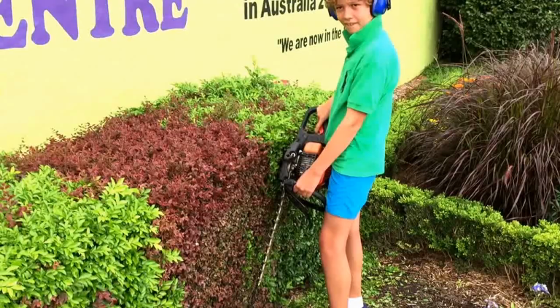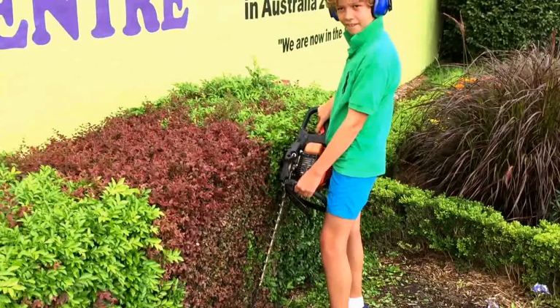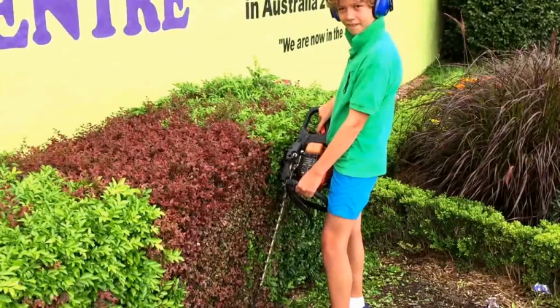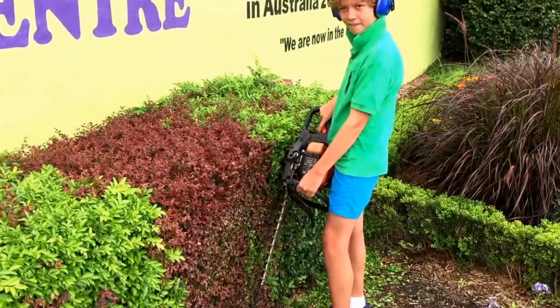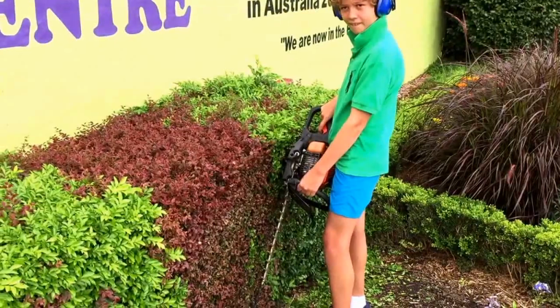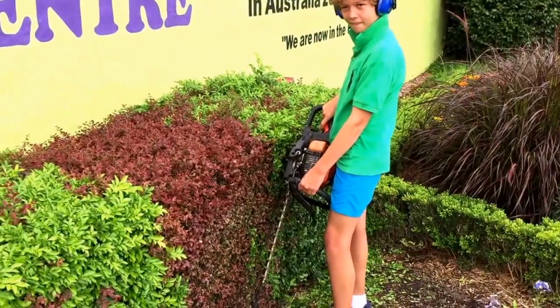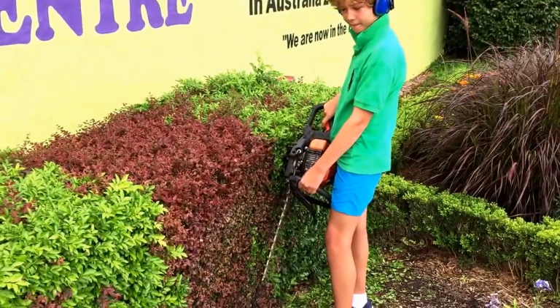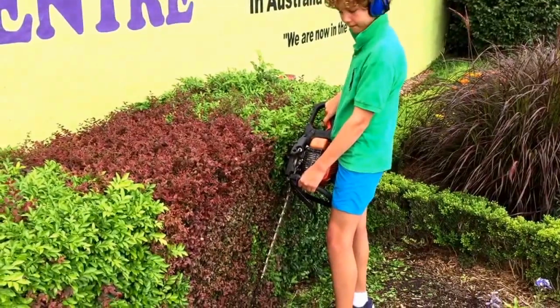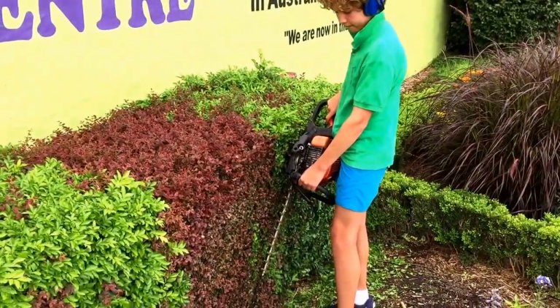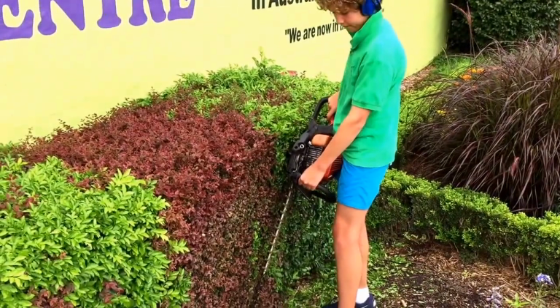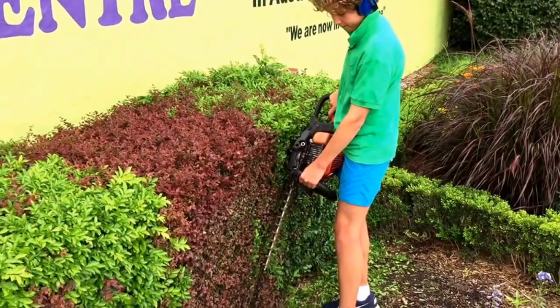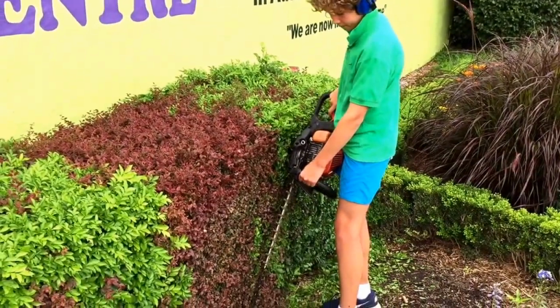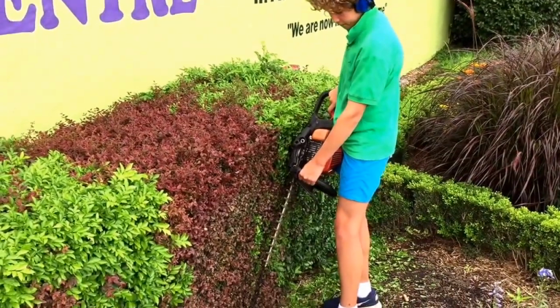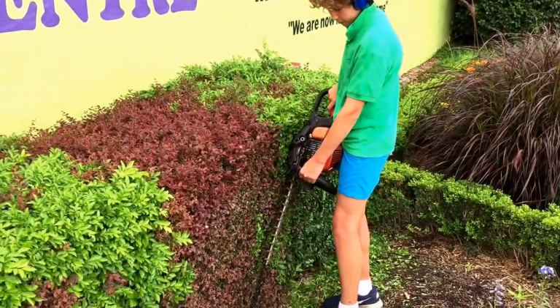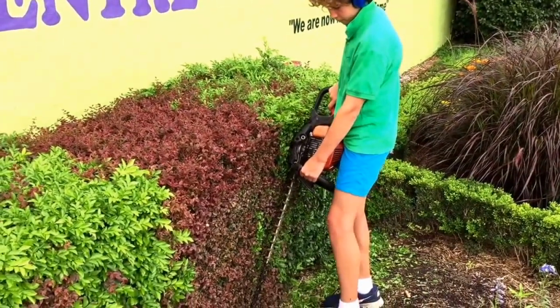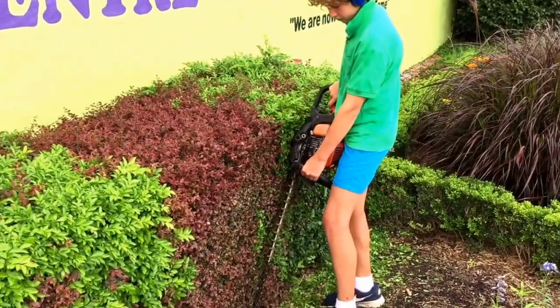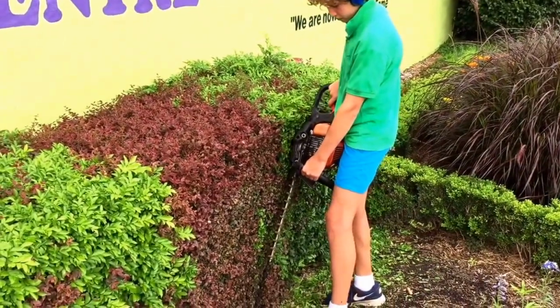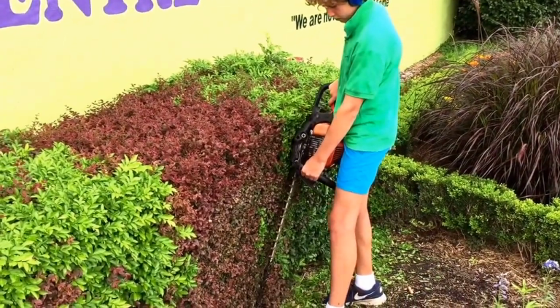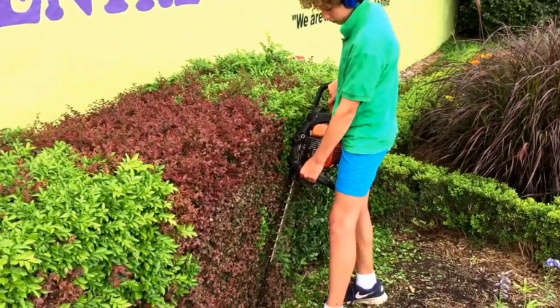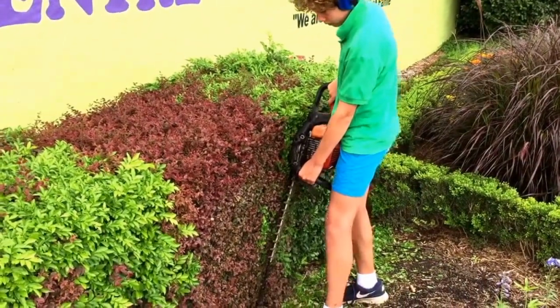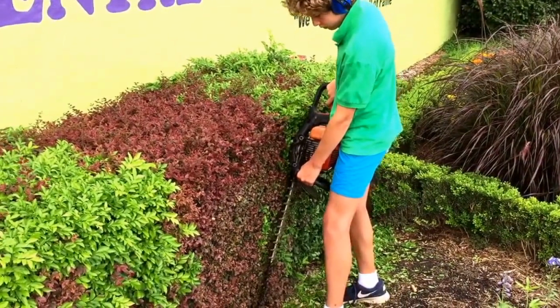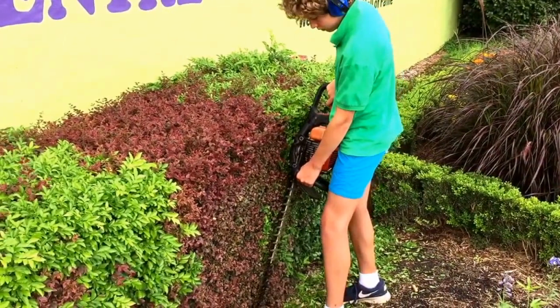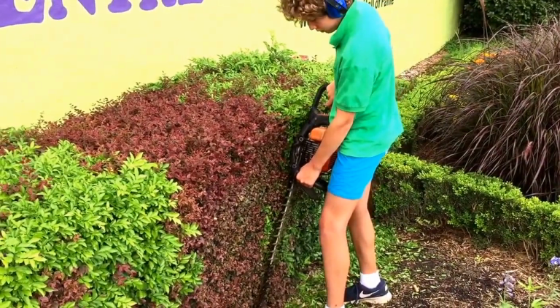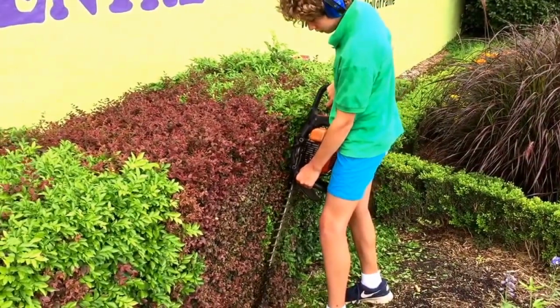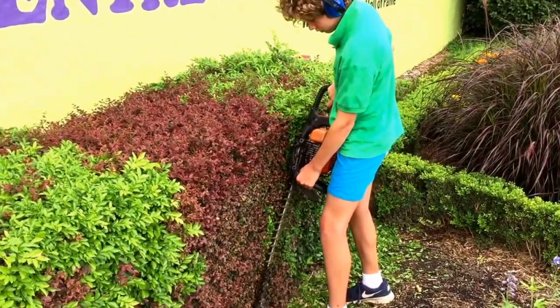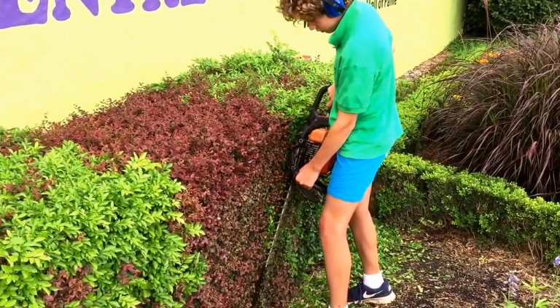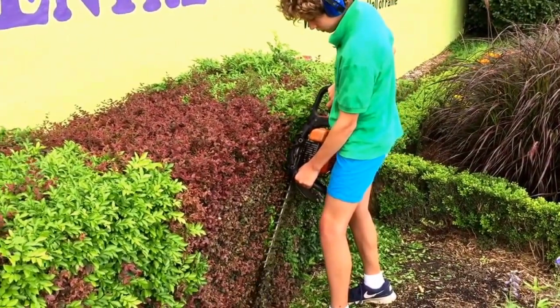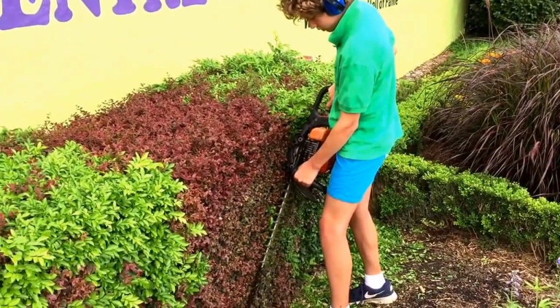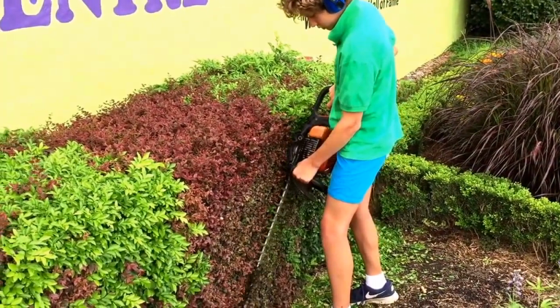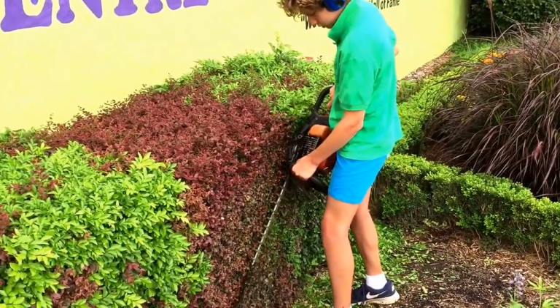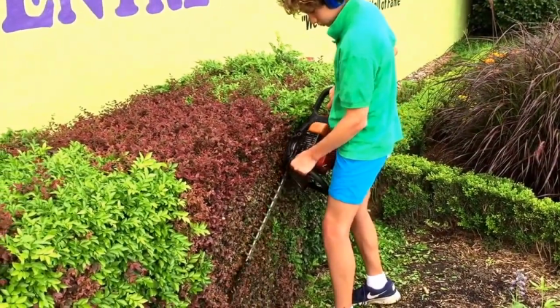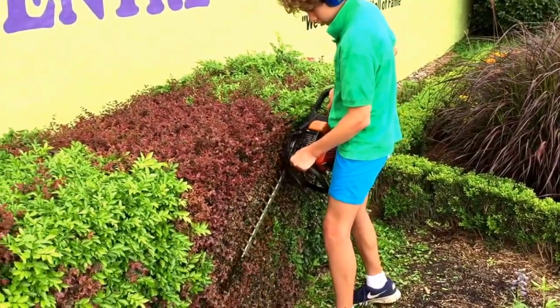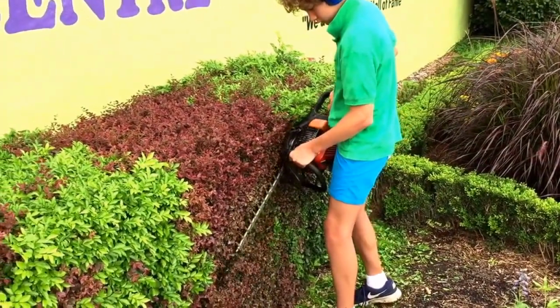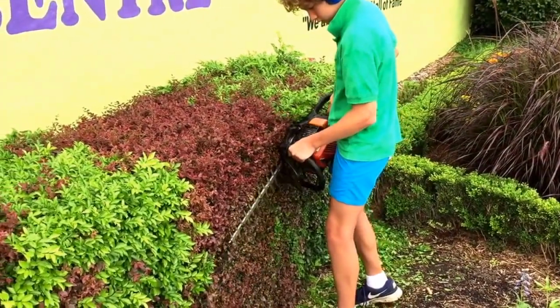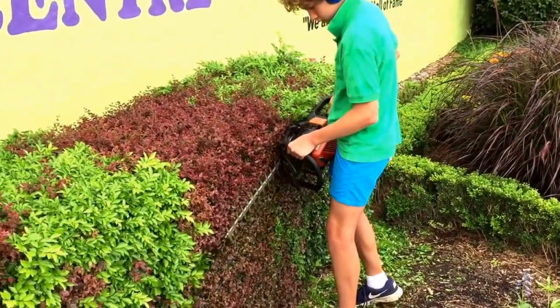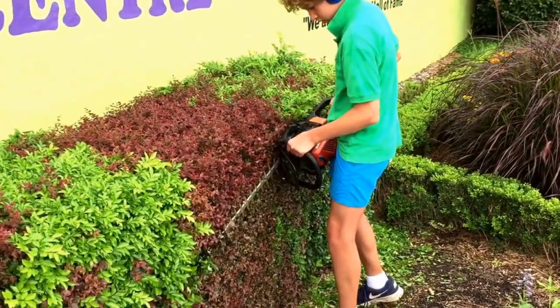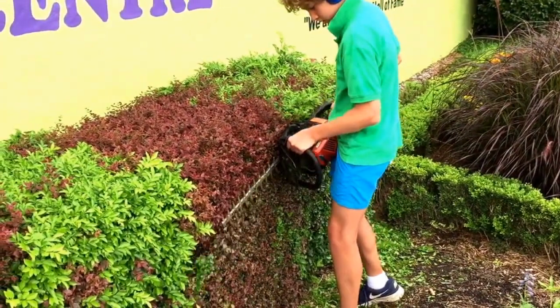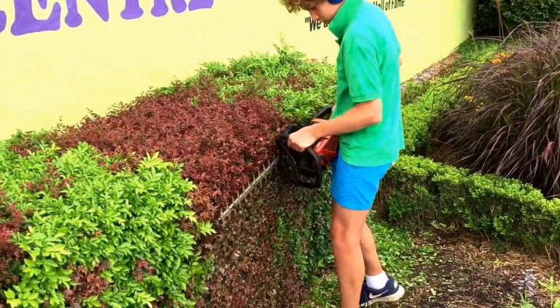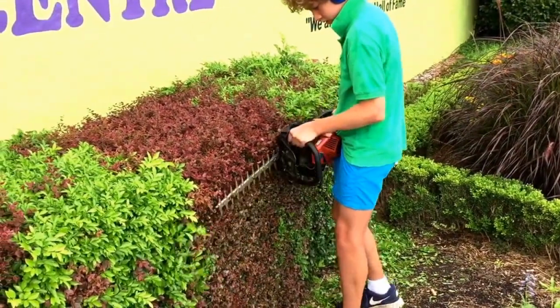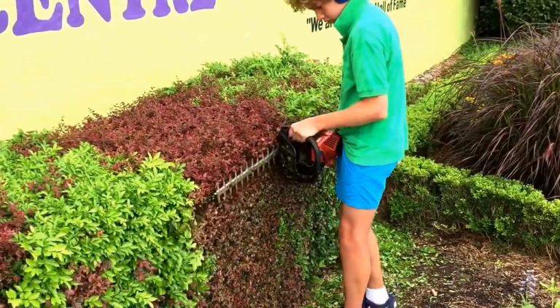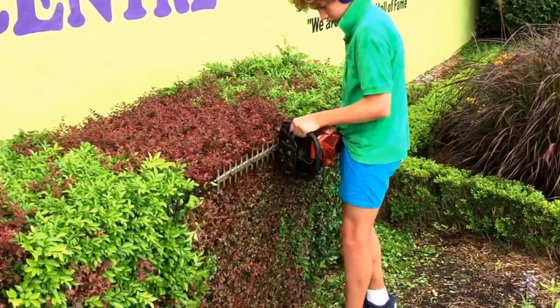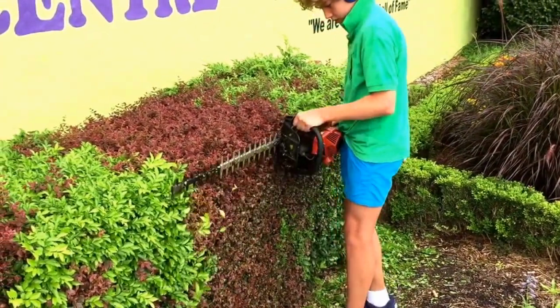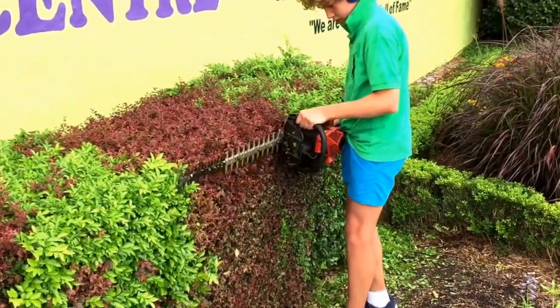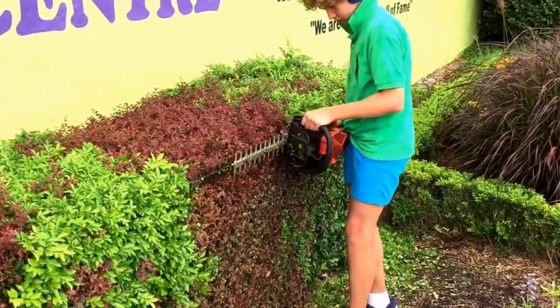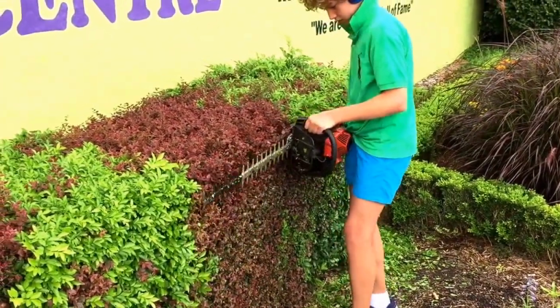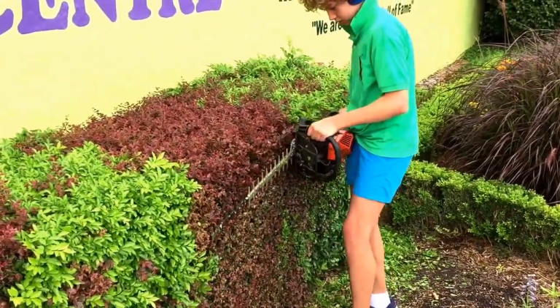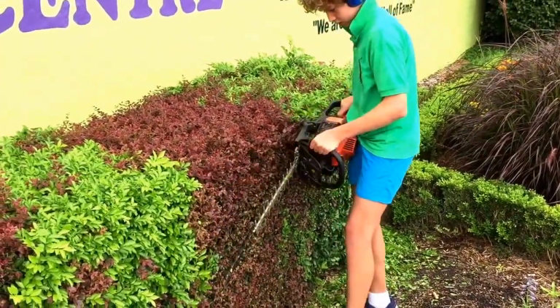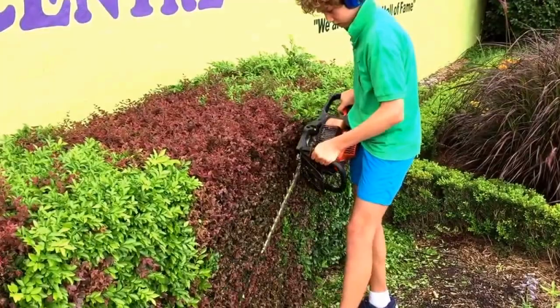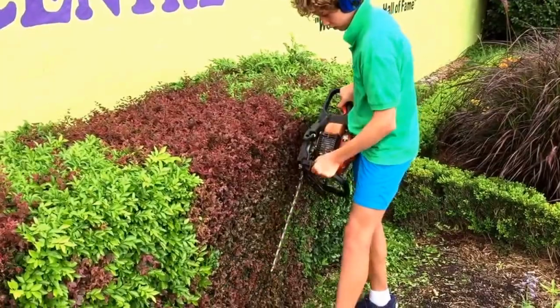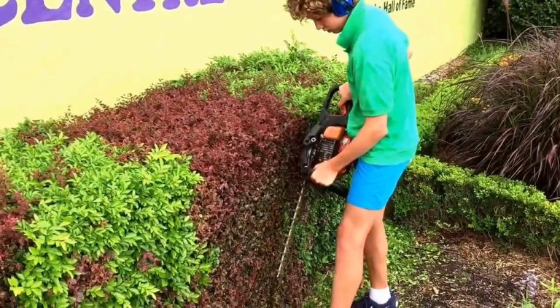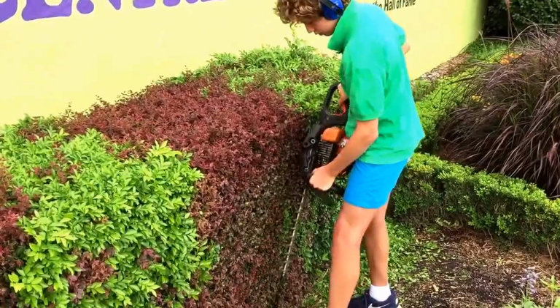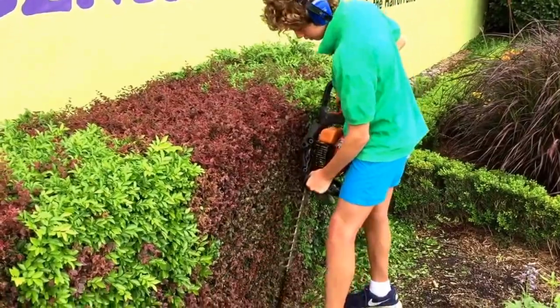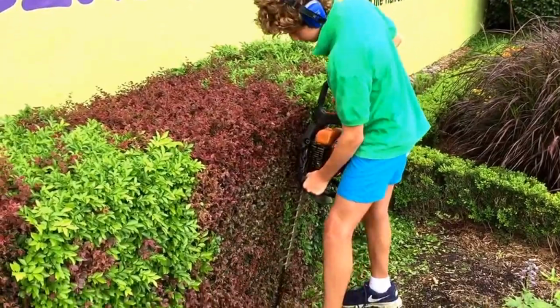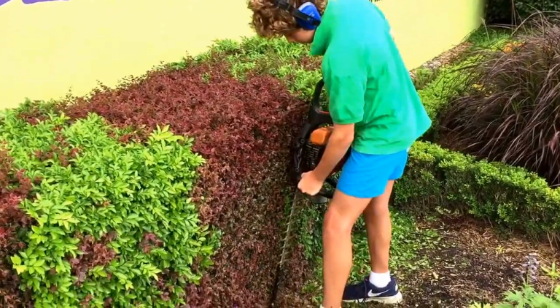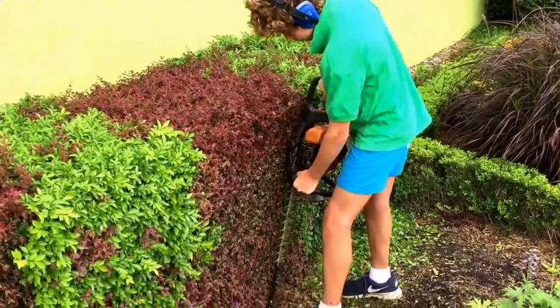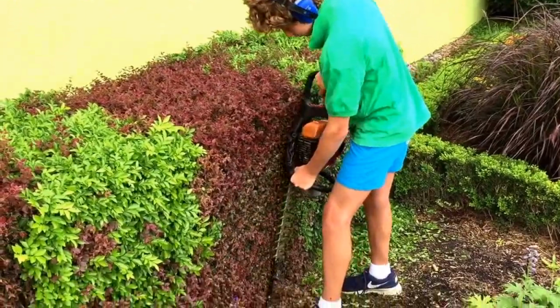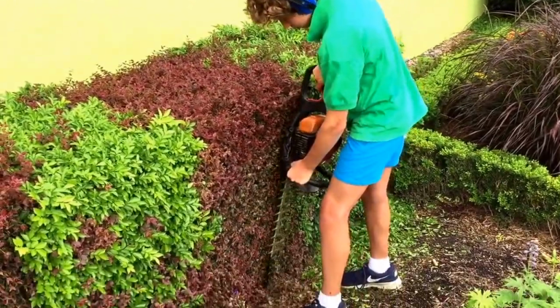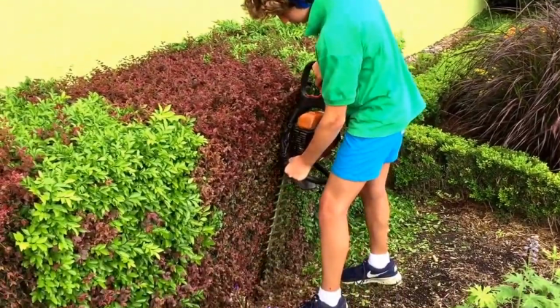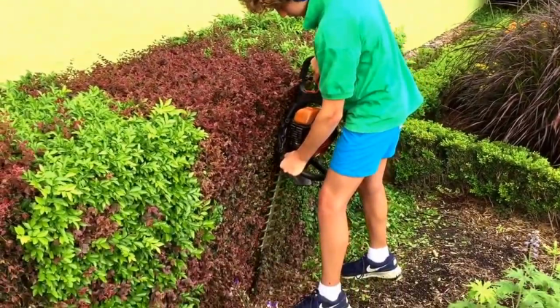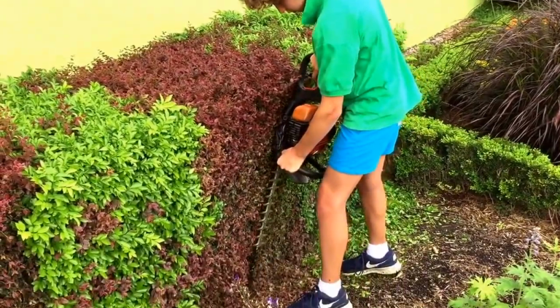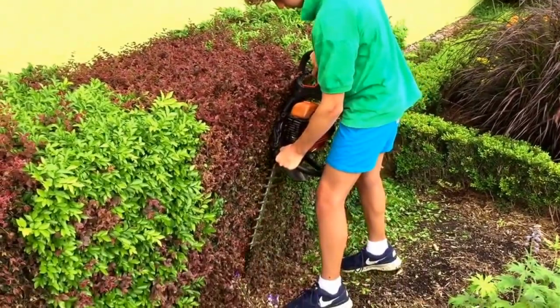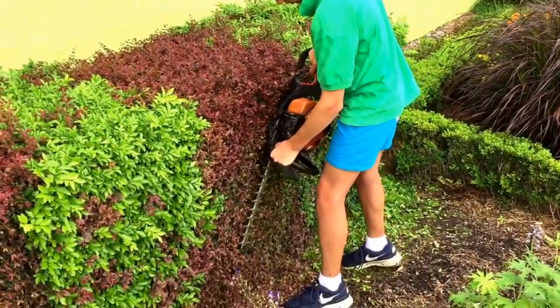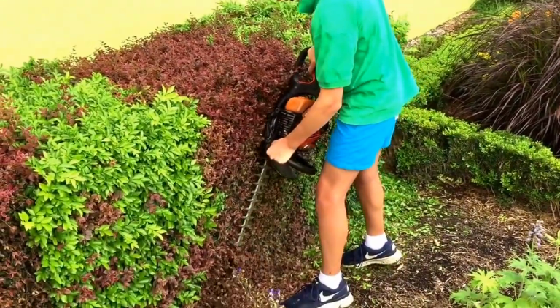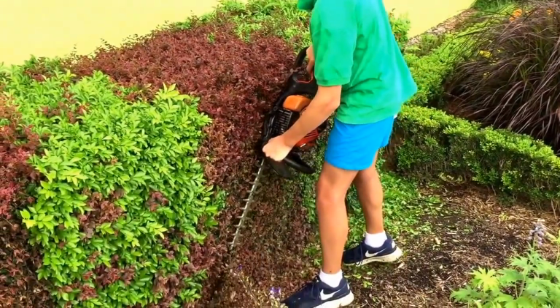Bailey's trimming our hedge out the front and this is how you do it. Always start at the bottom and work your way out.